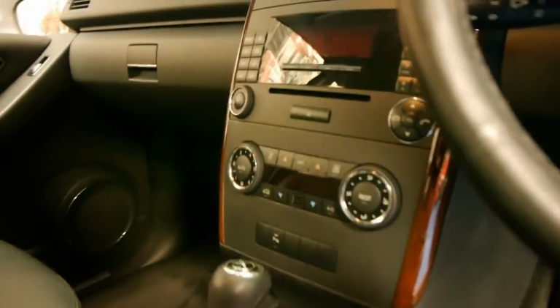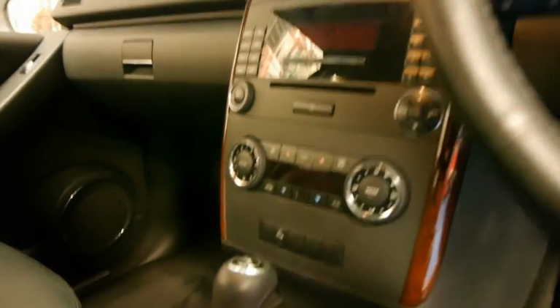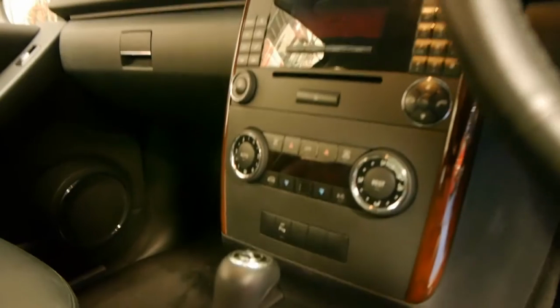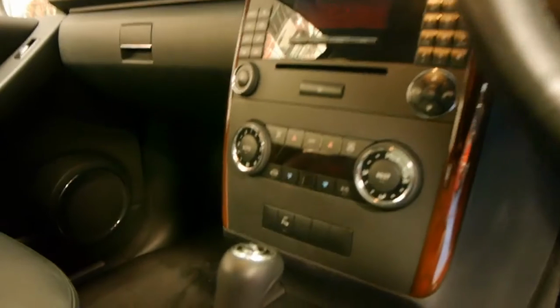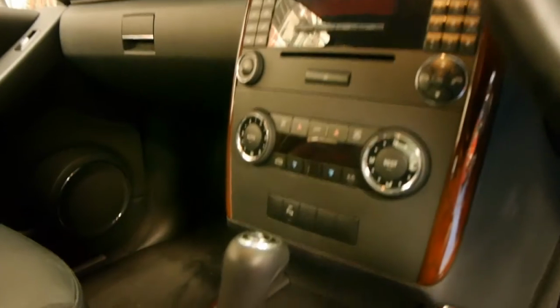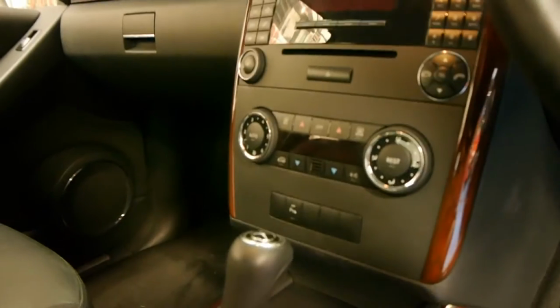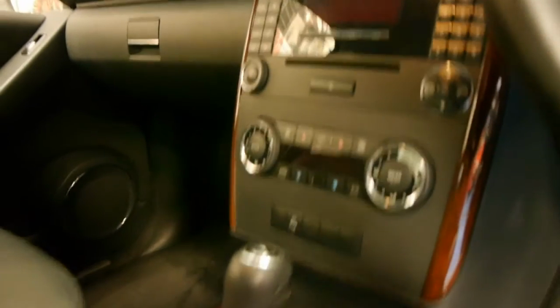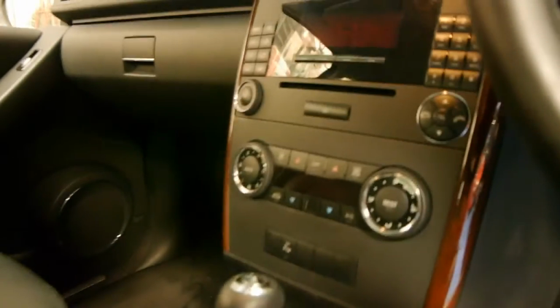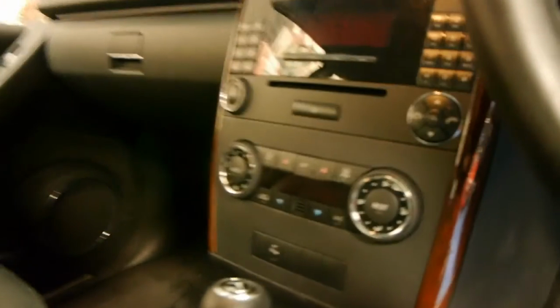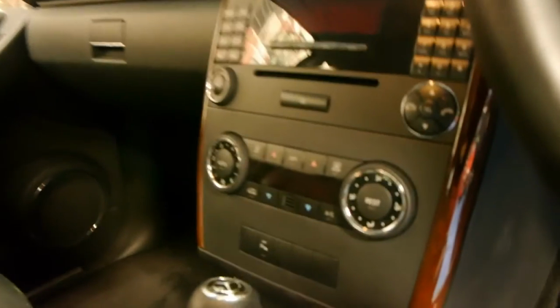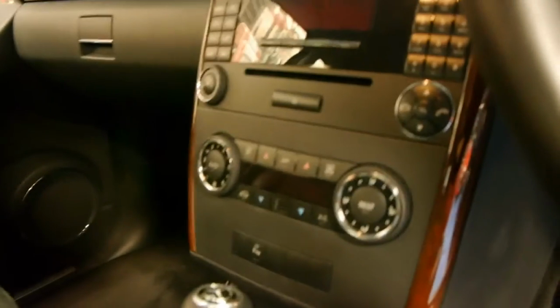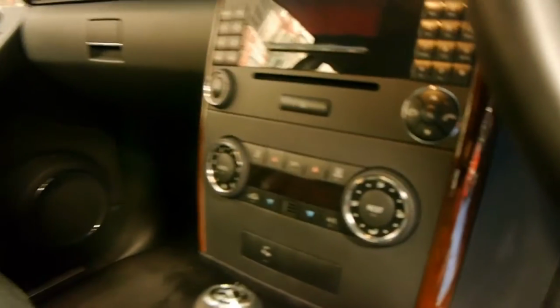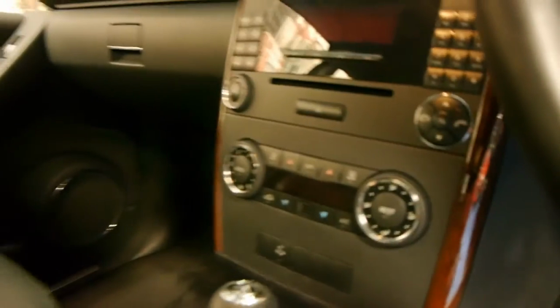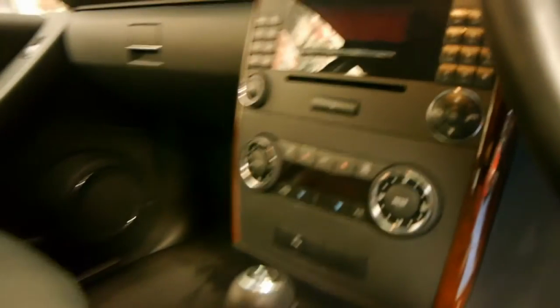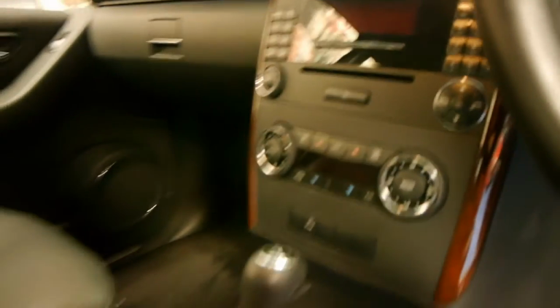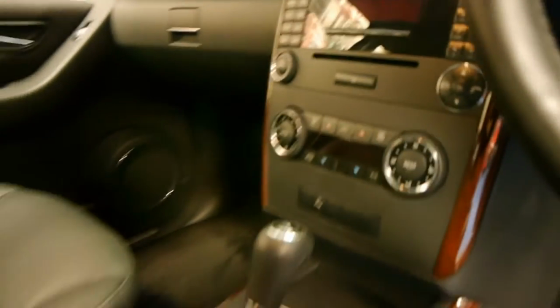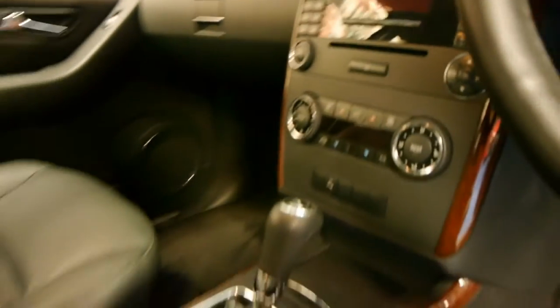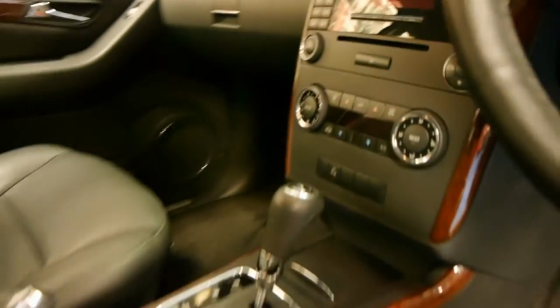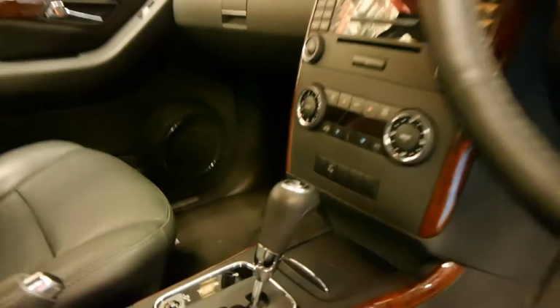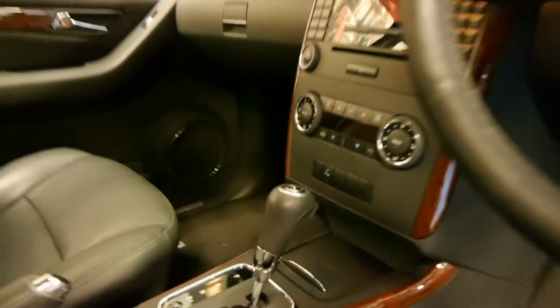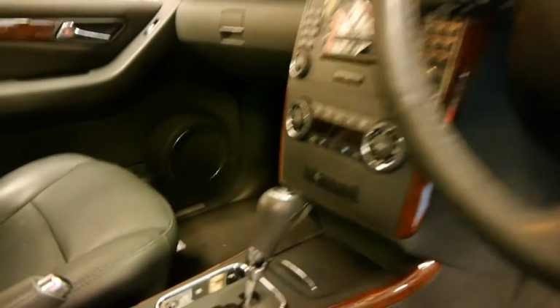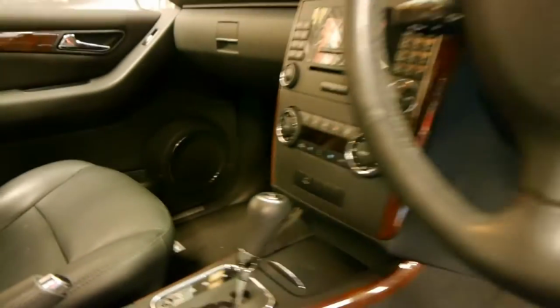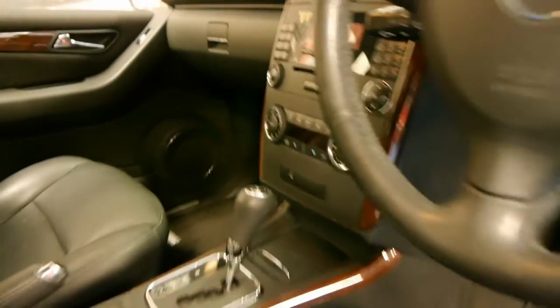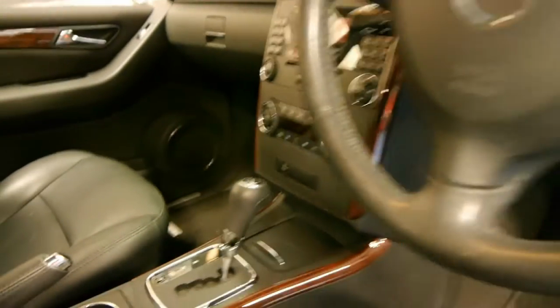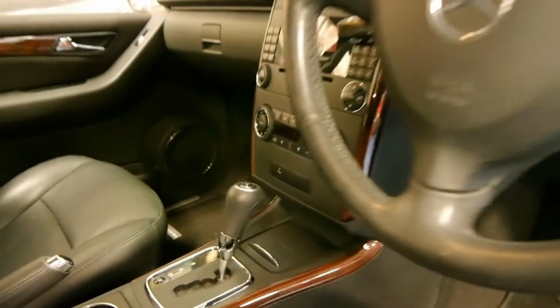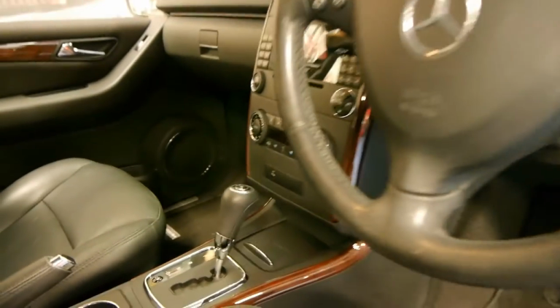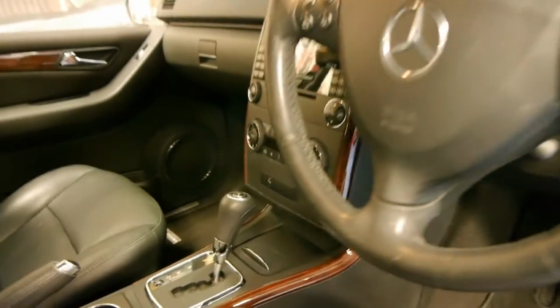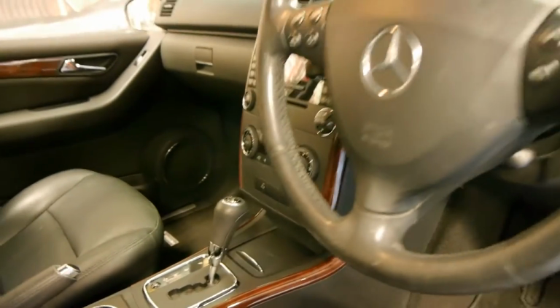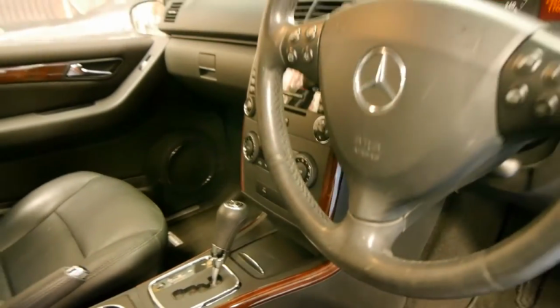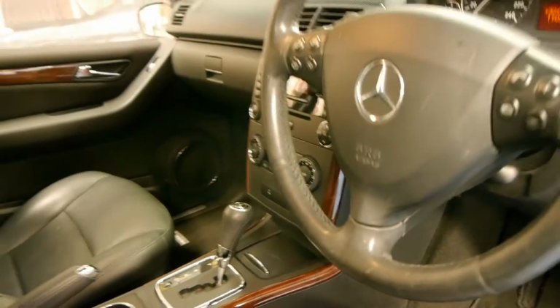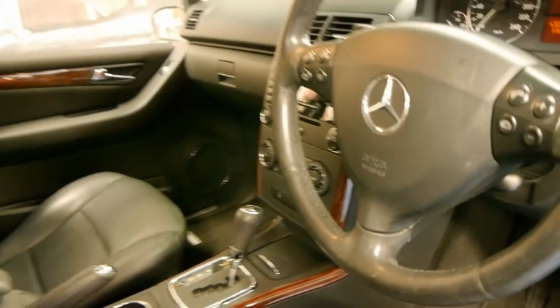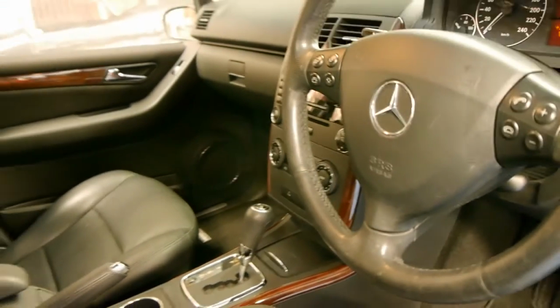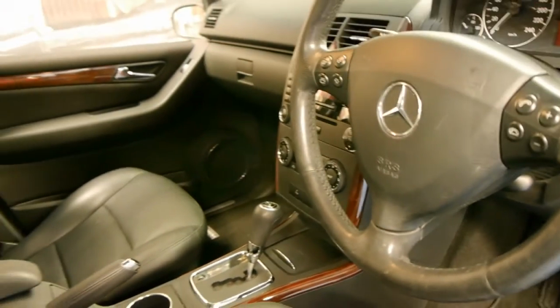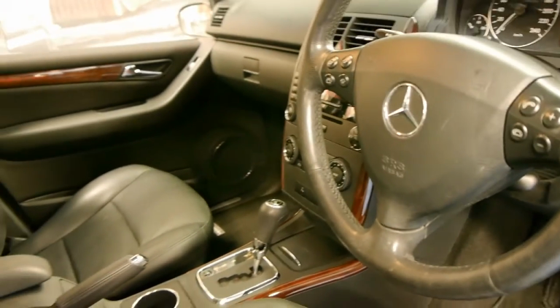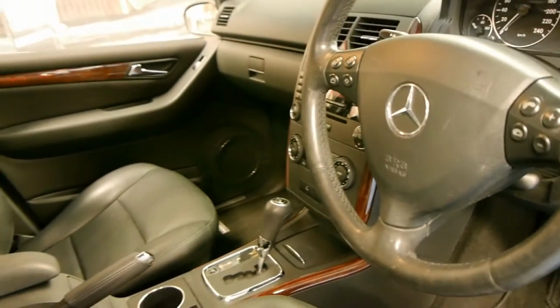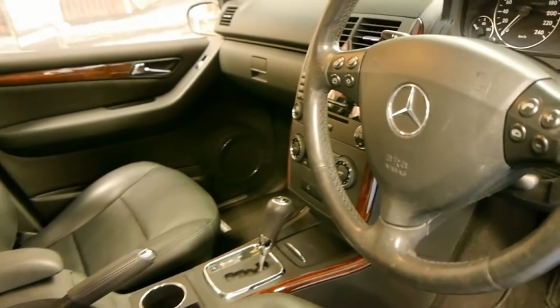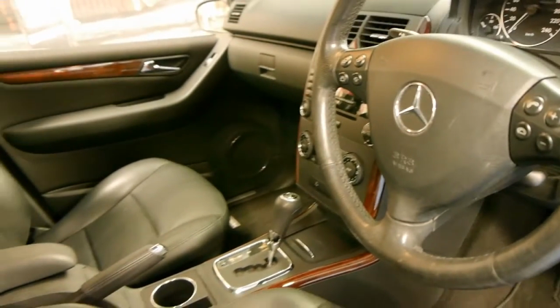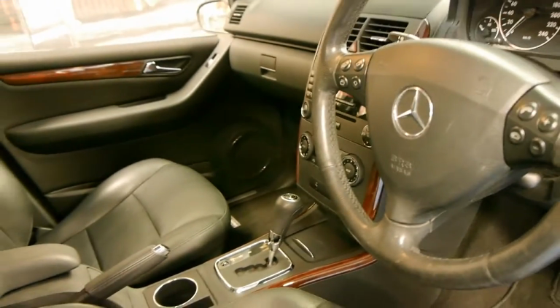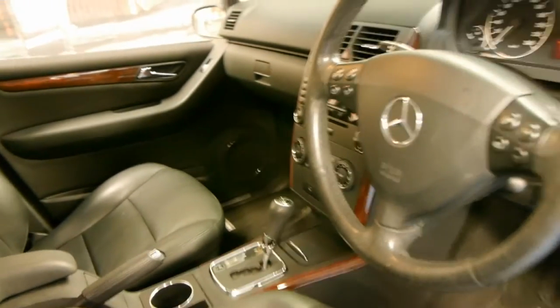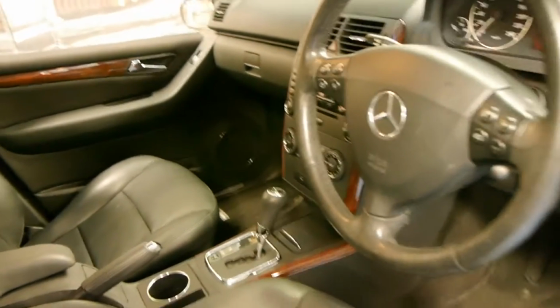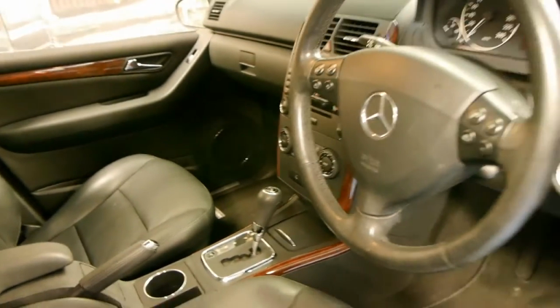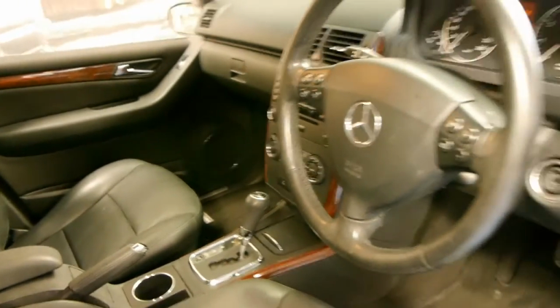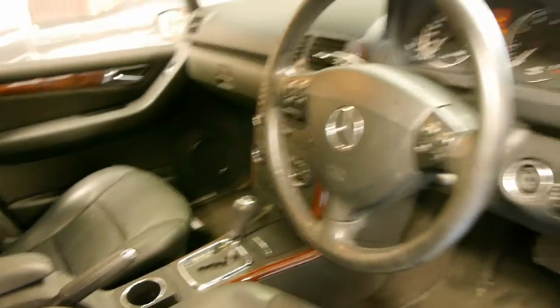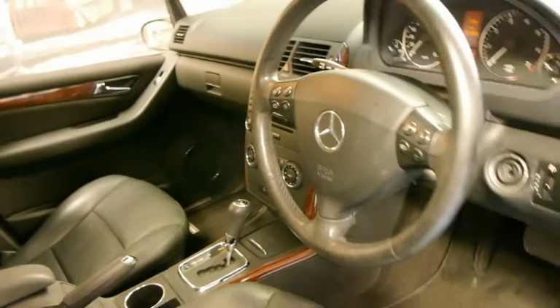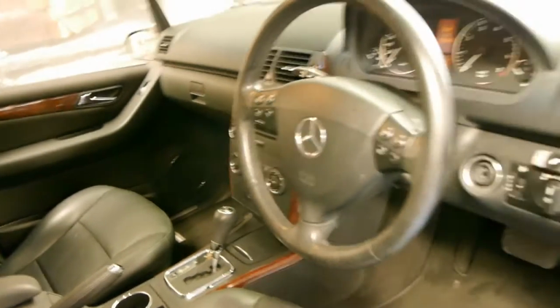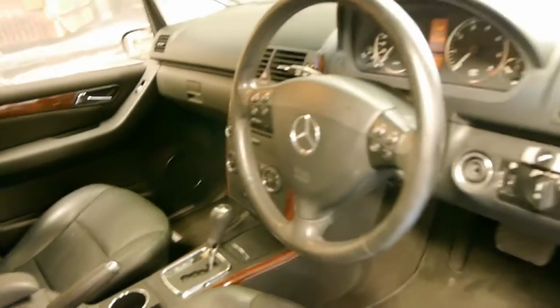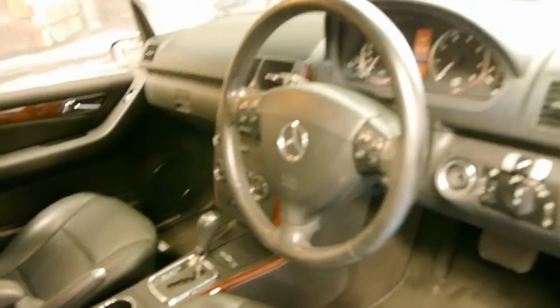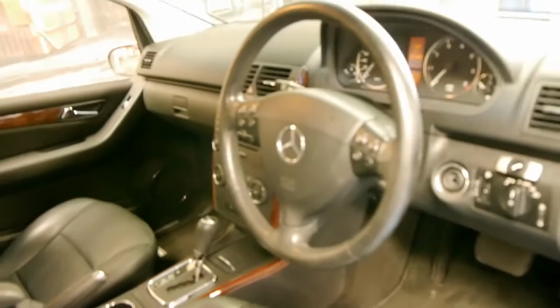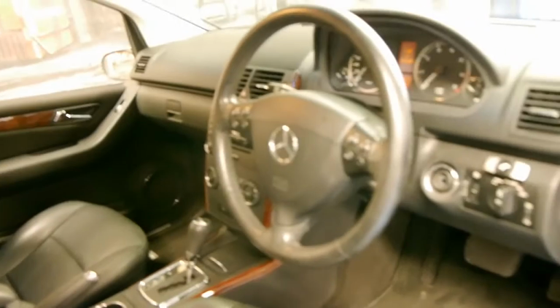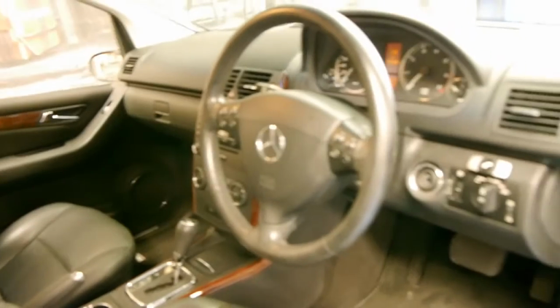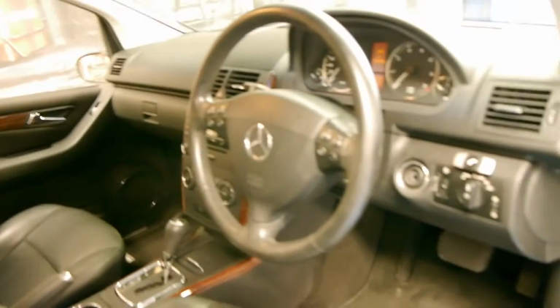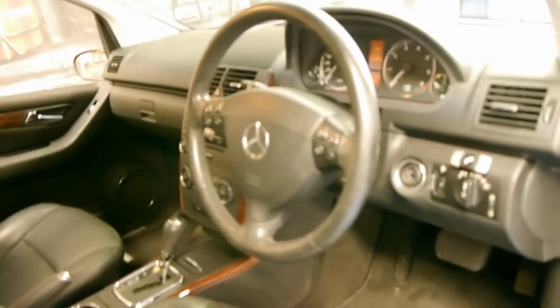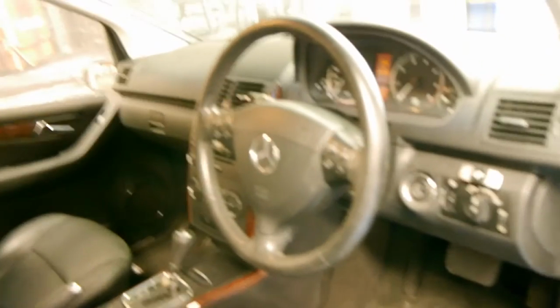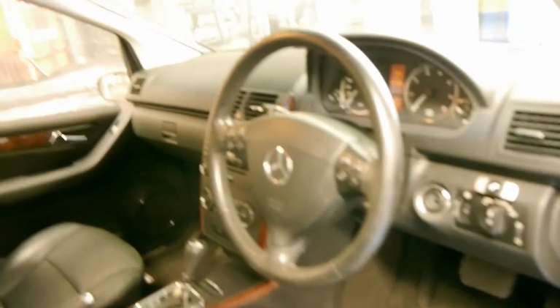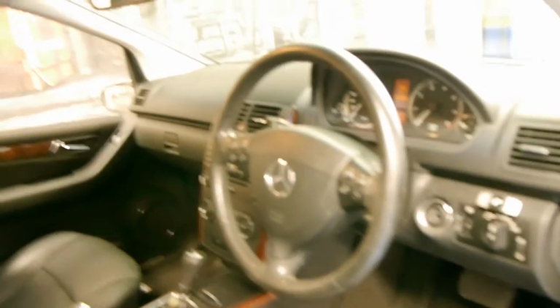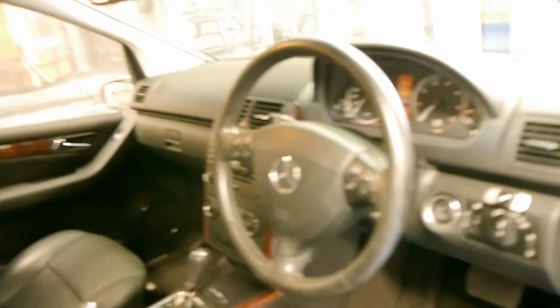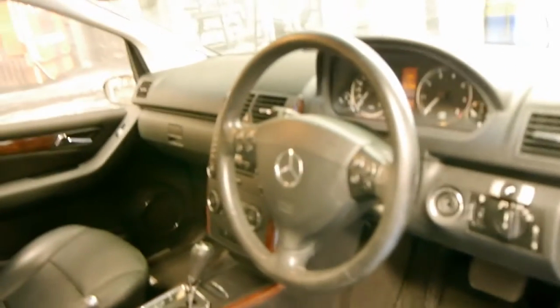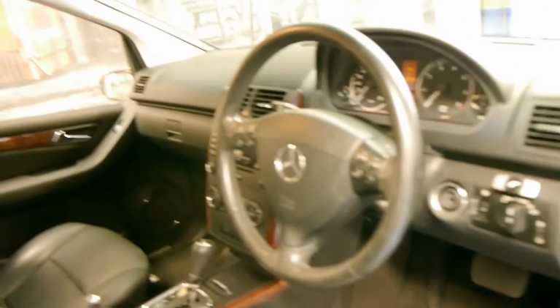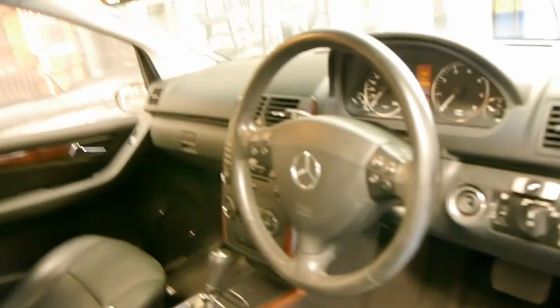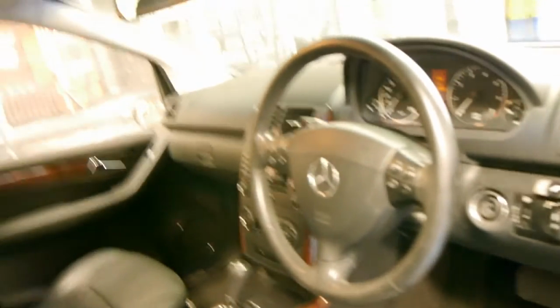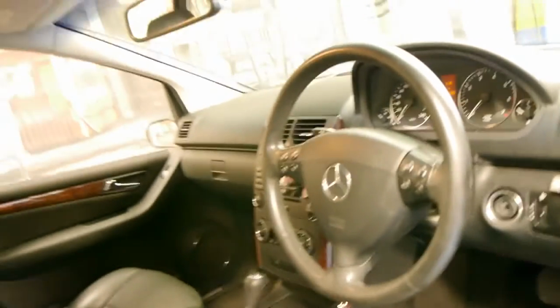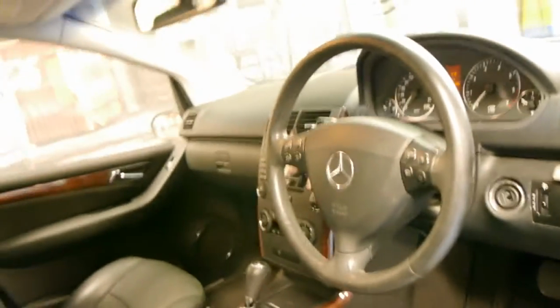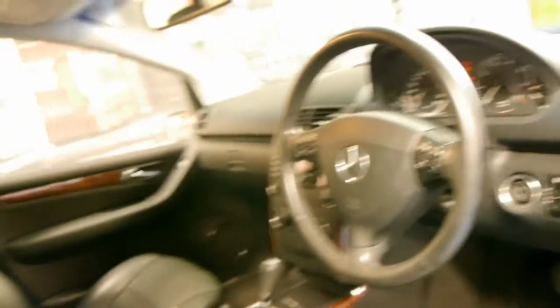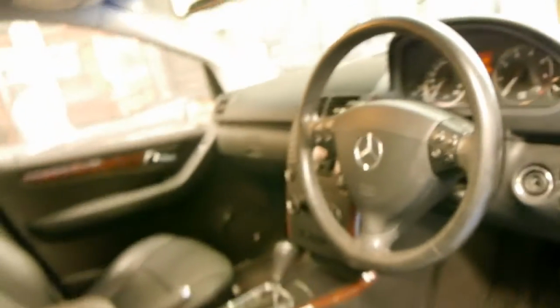That's the climate control there. It's got automatic headlights and looks like it's got automatic wipers as well.